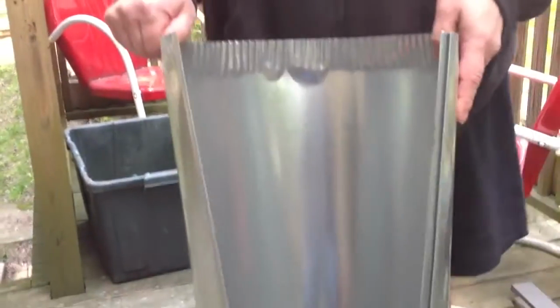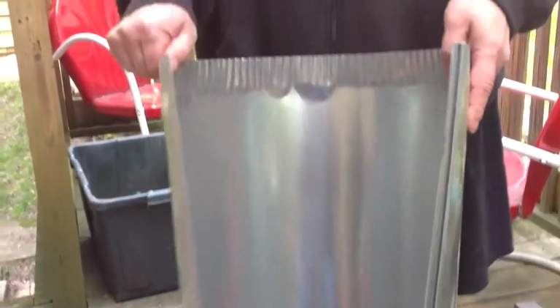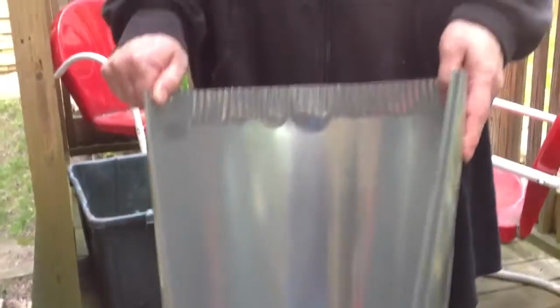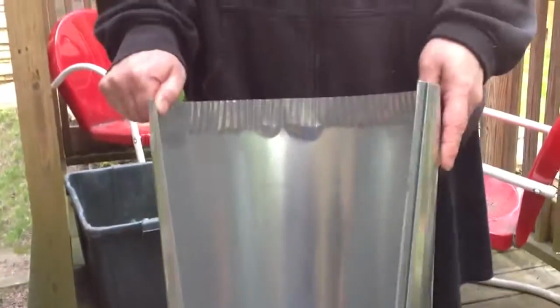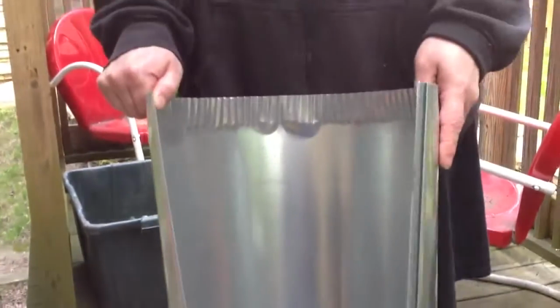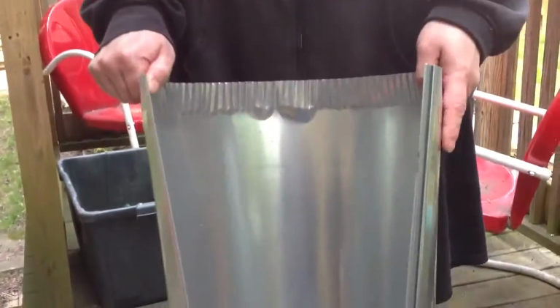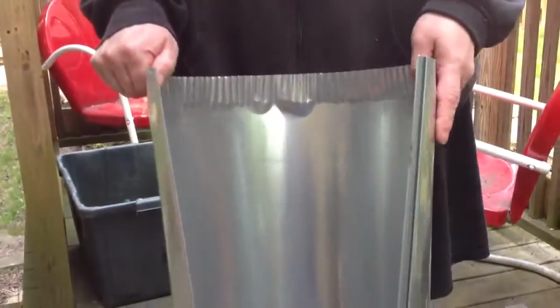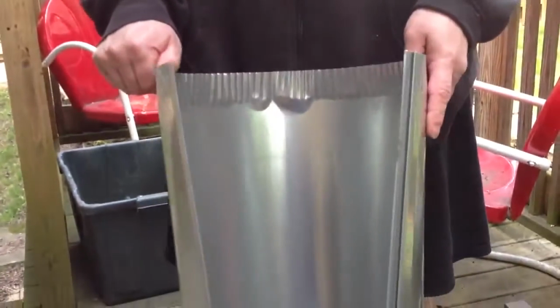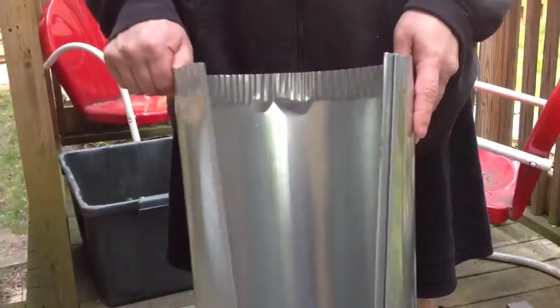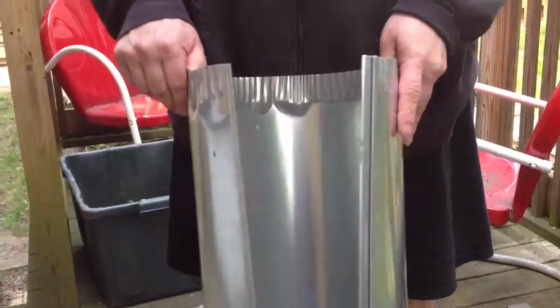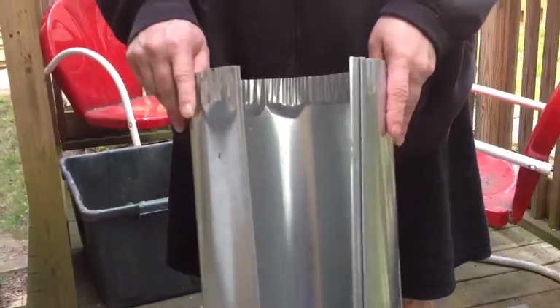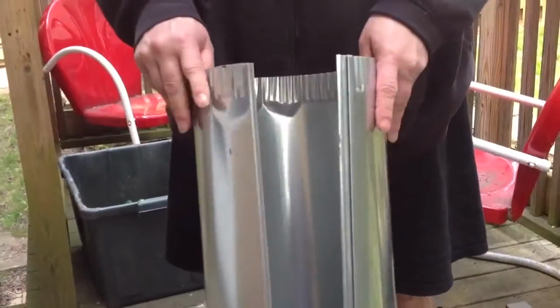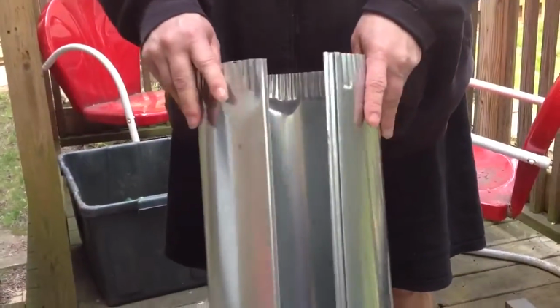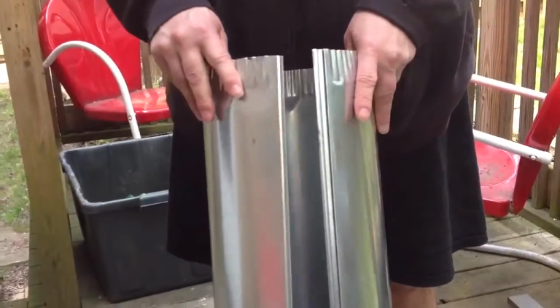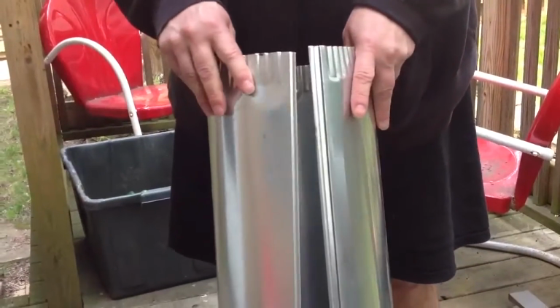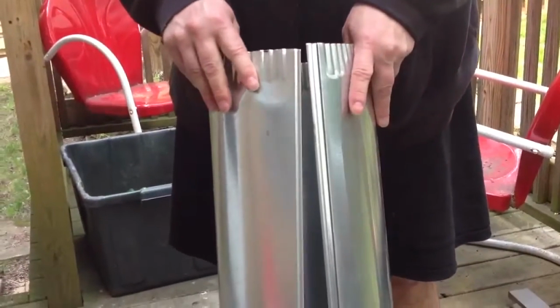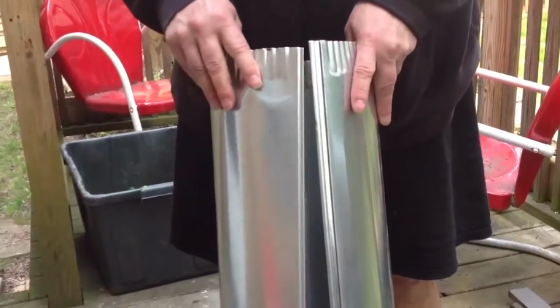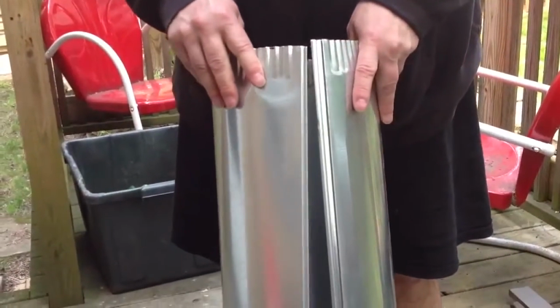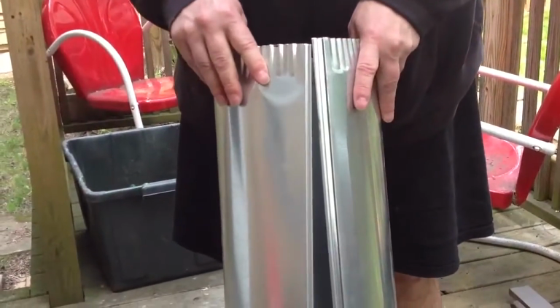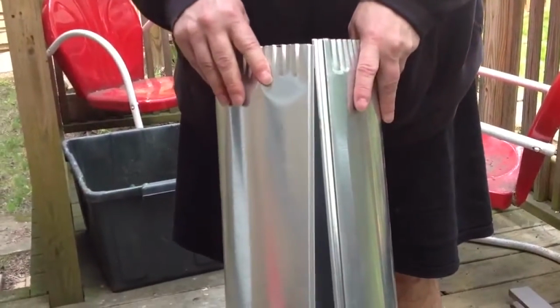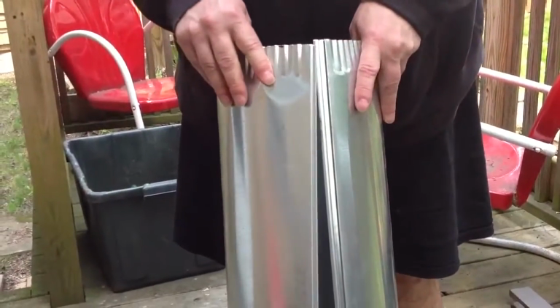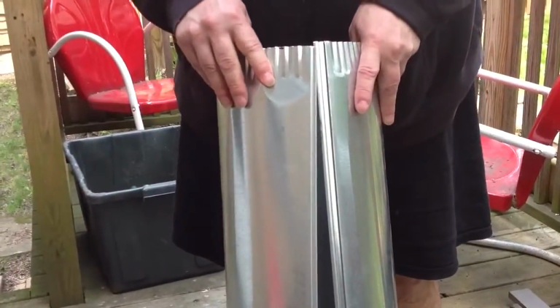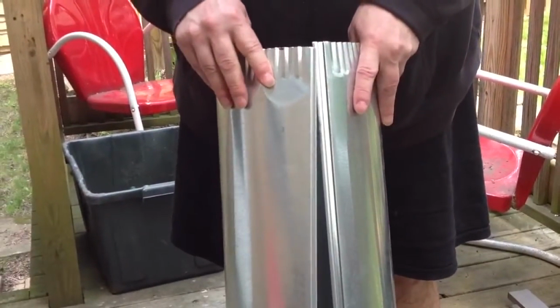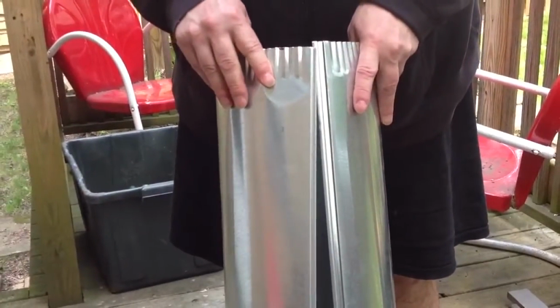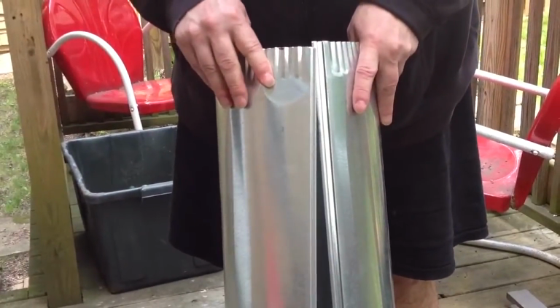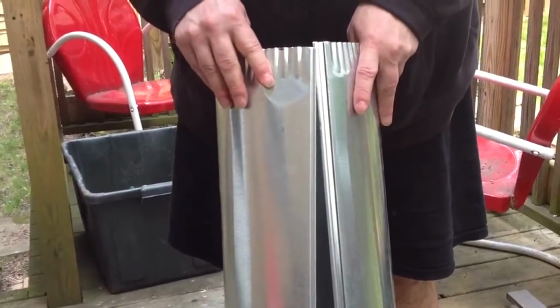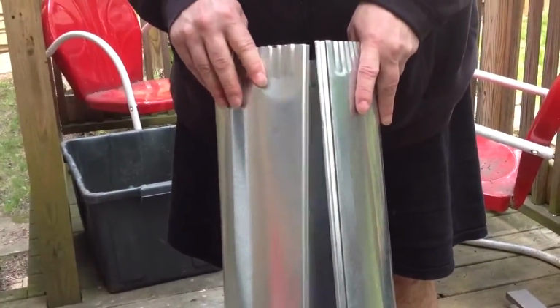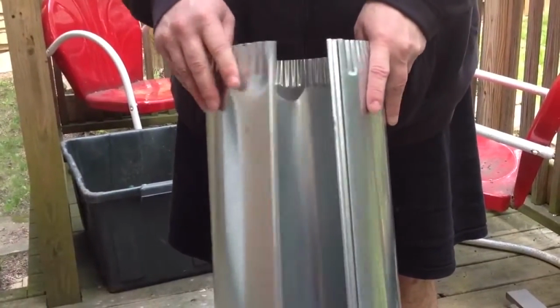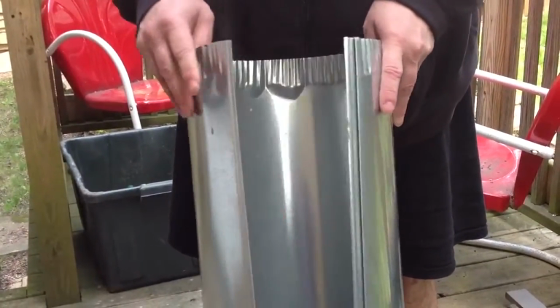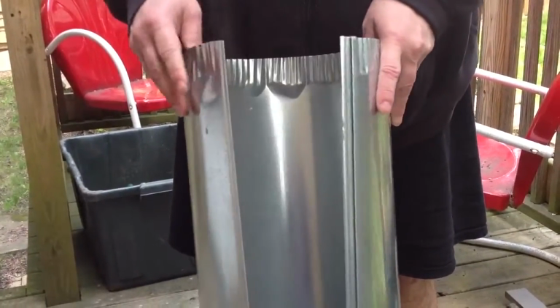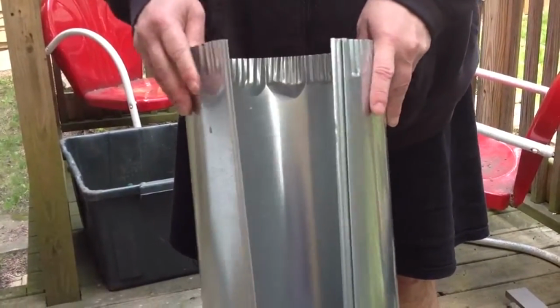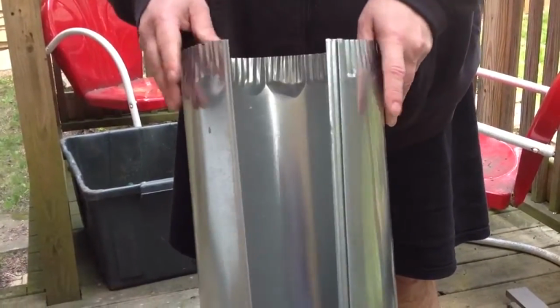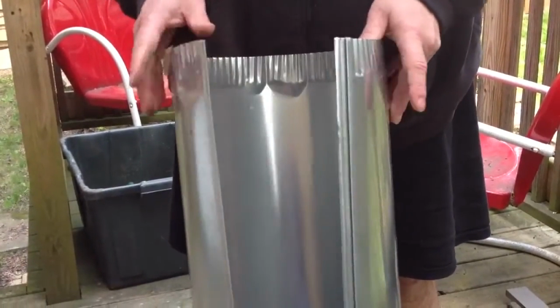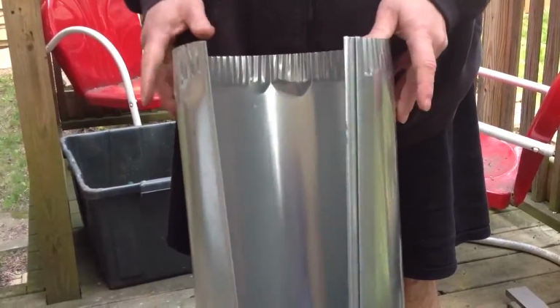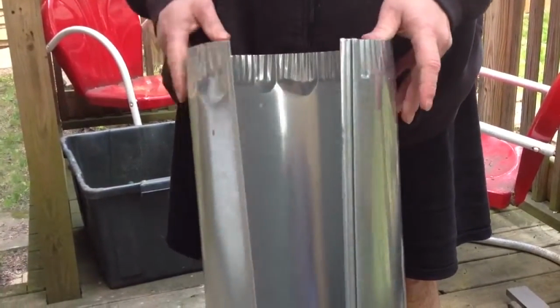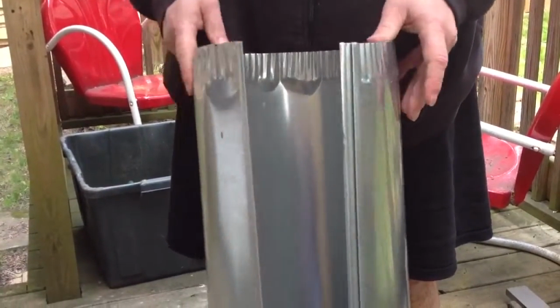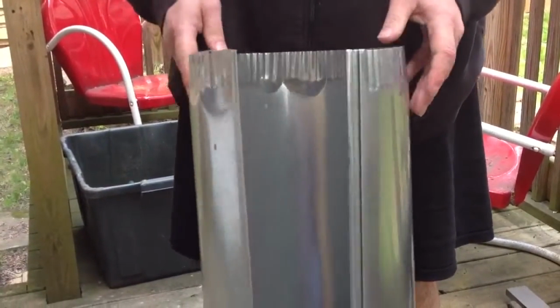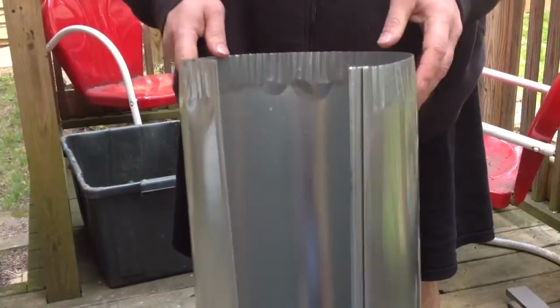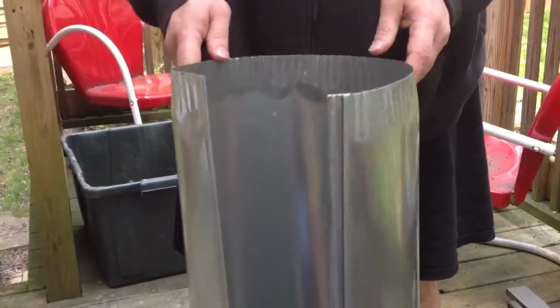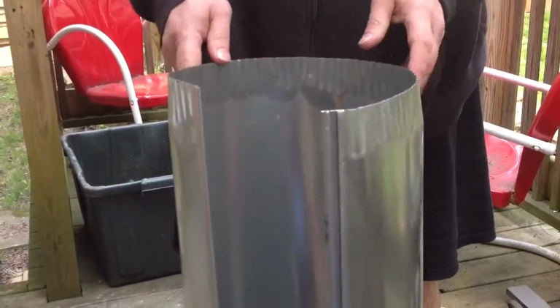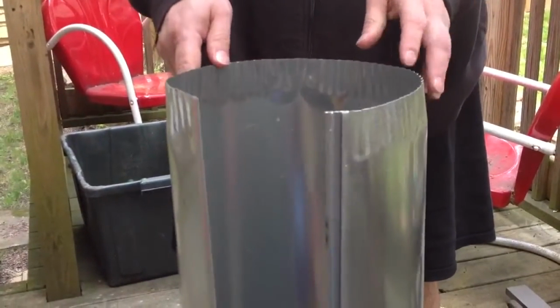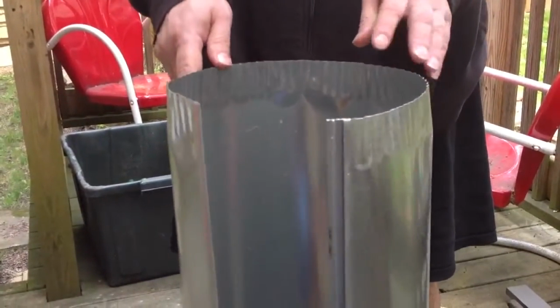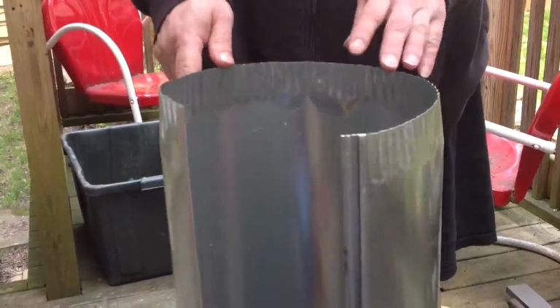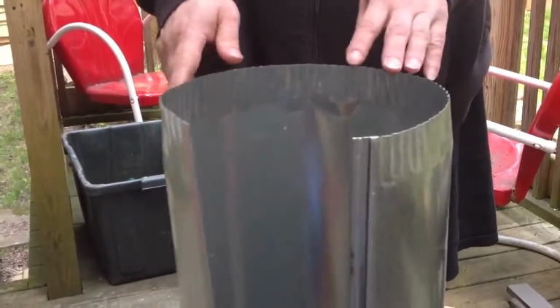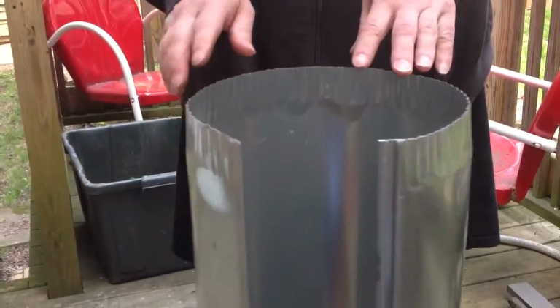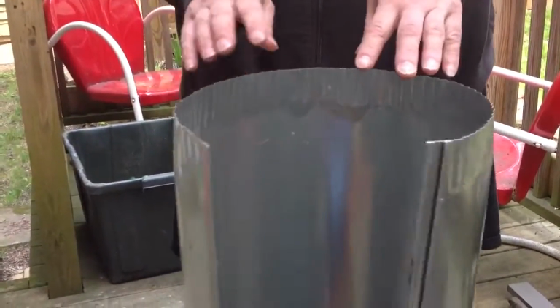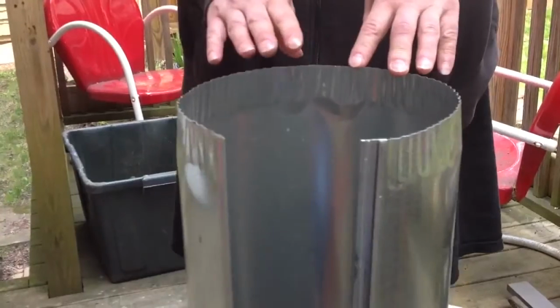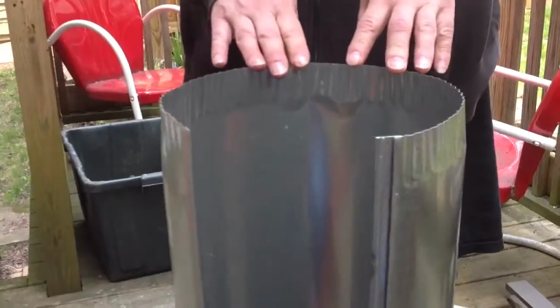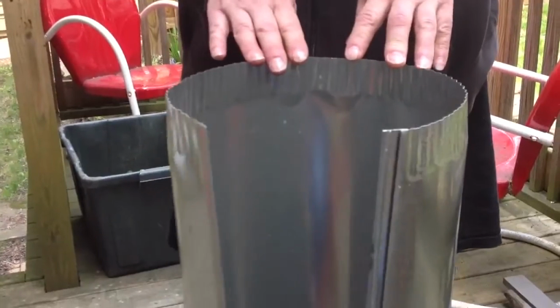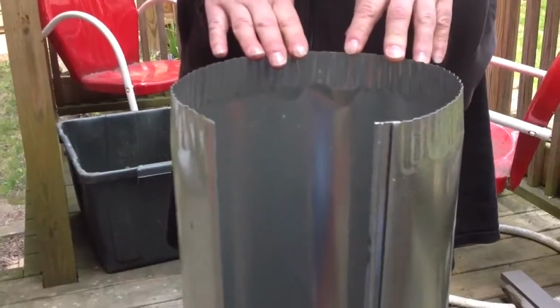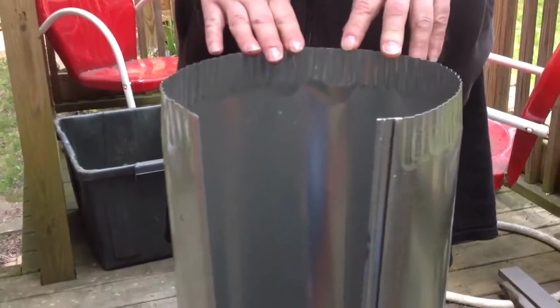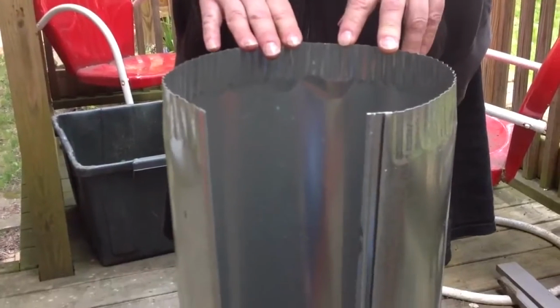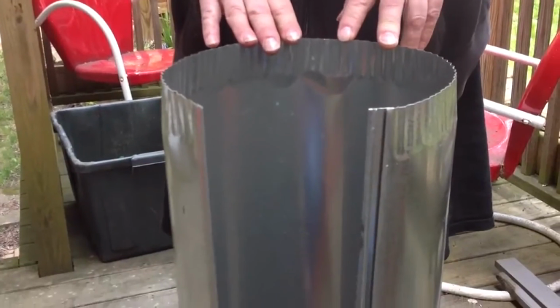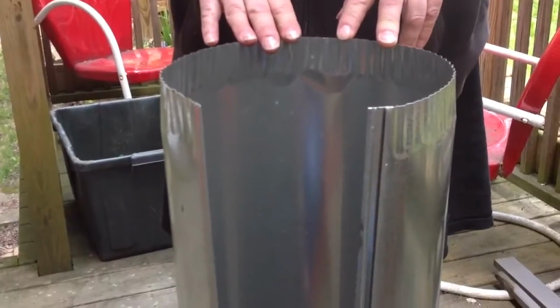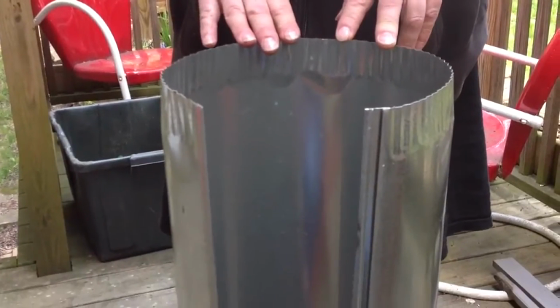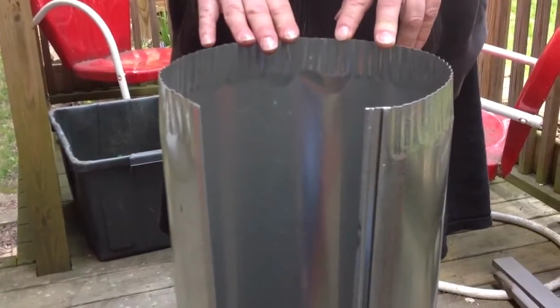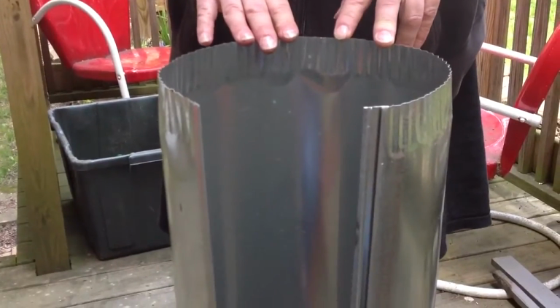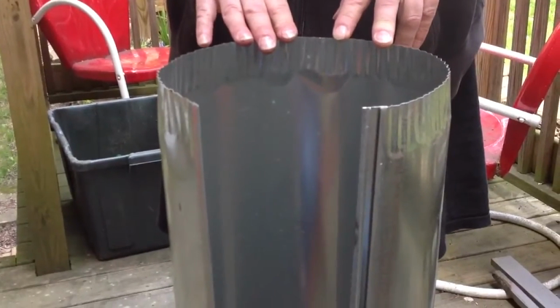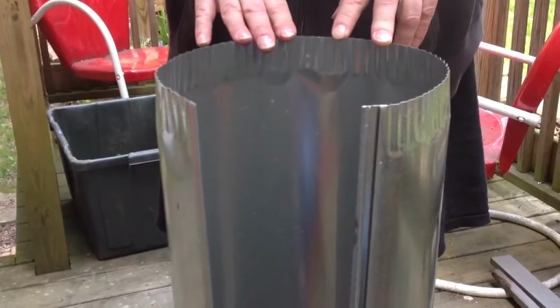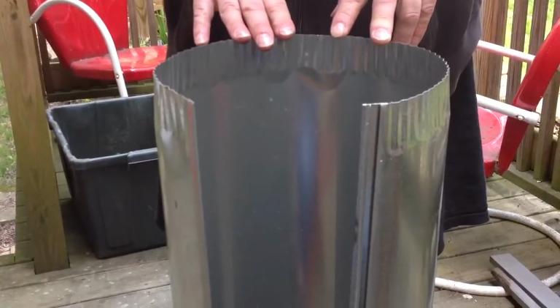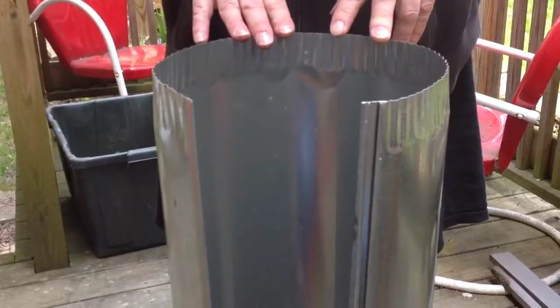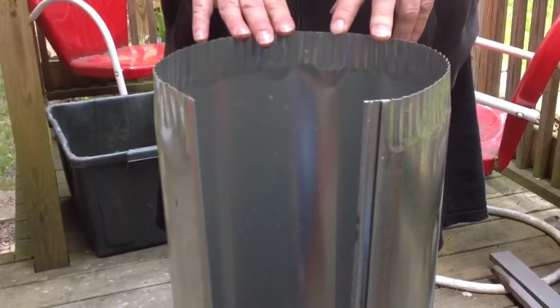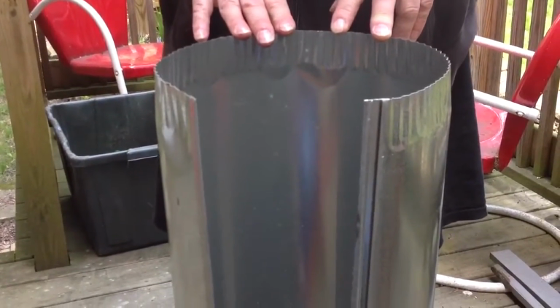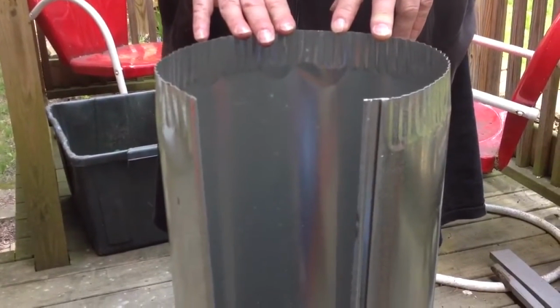The ductwork's apart, ready to be cut. That's all it takes to separate your round ductwork.